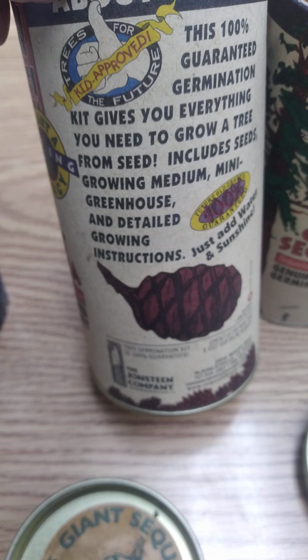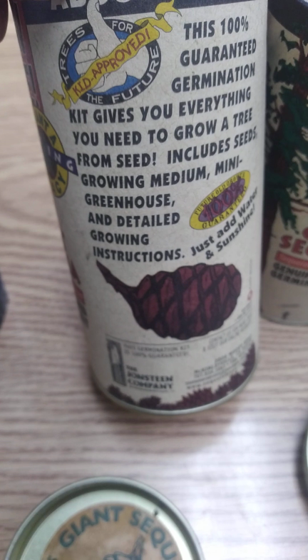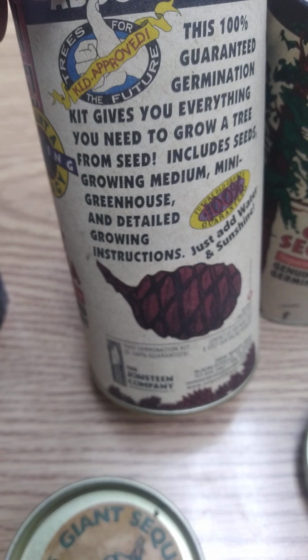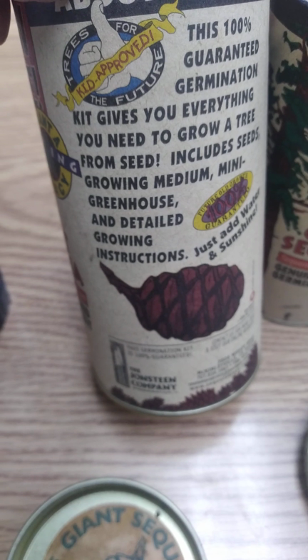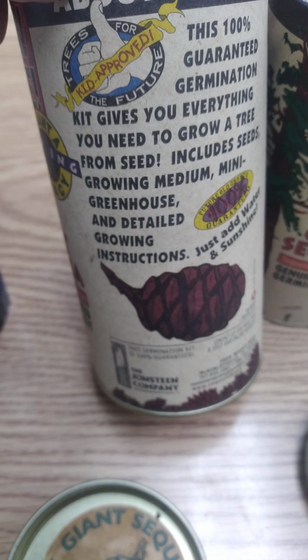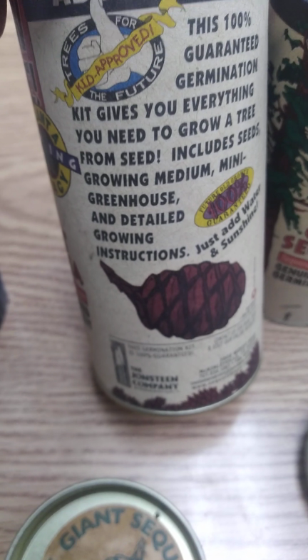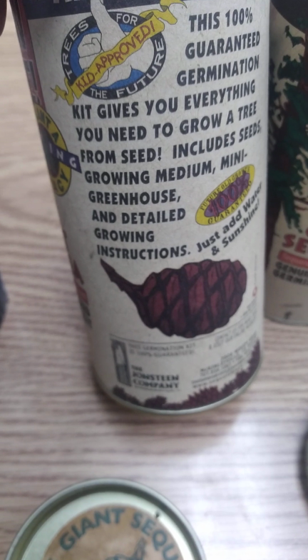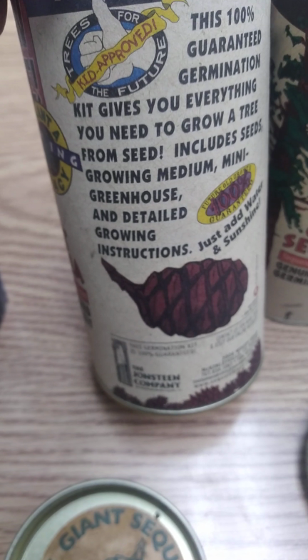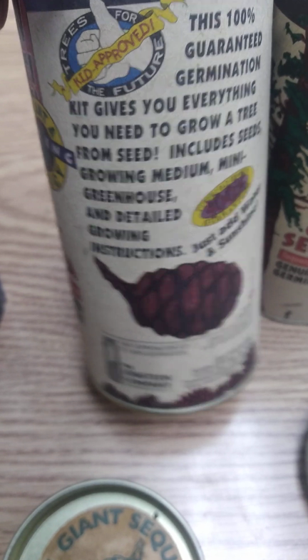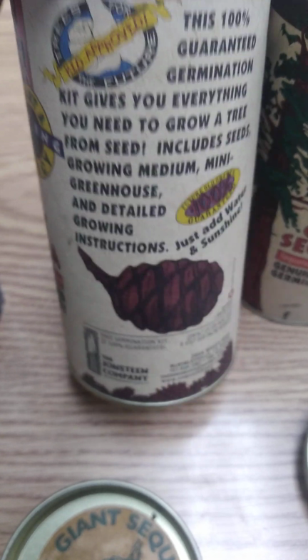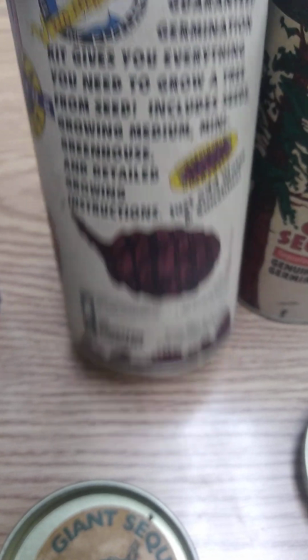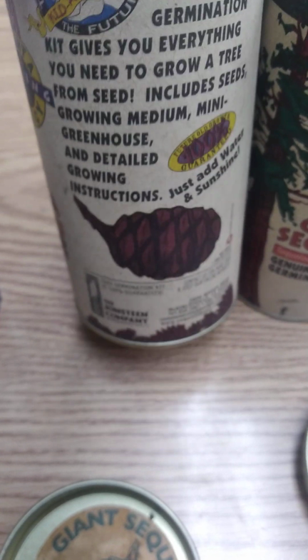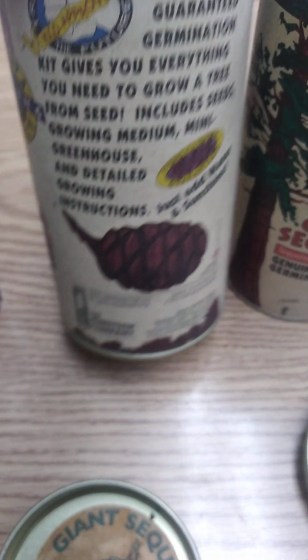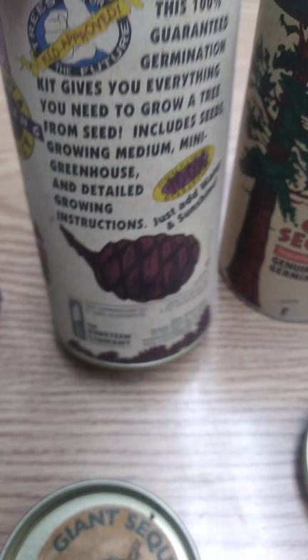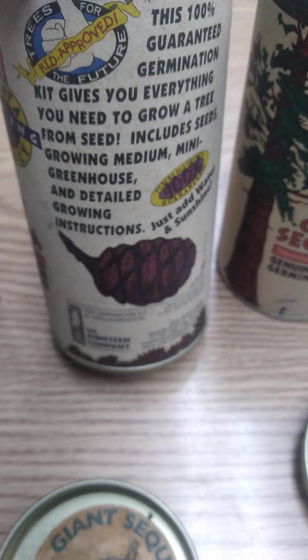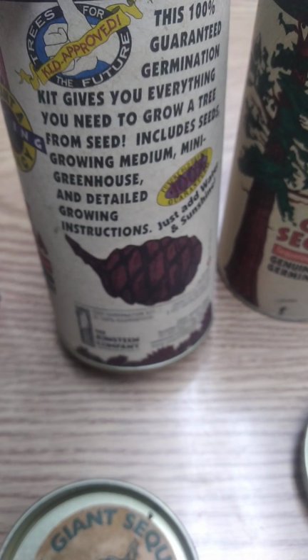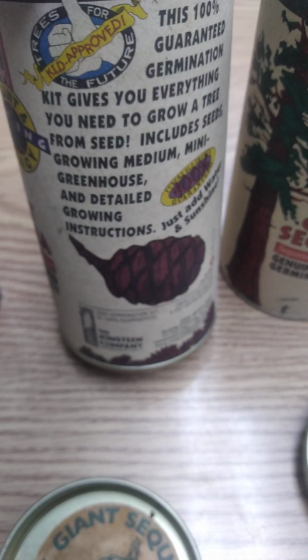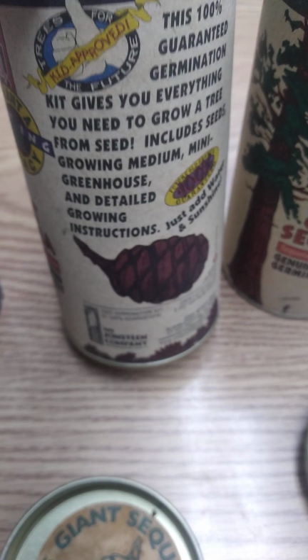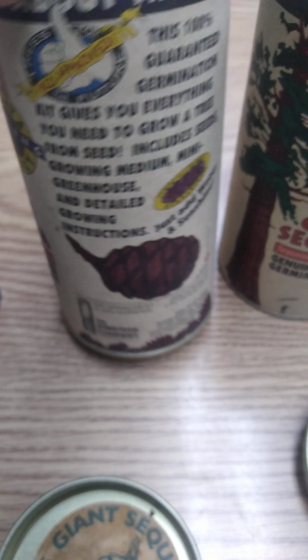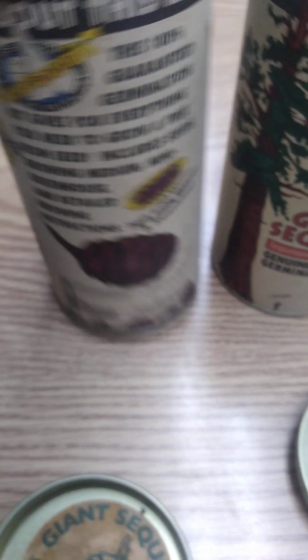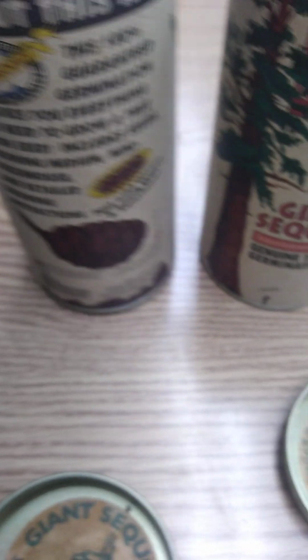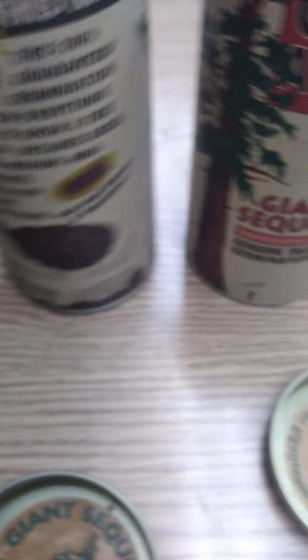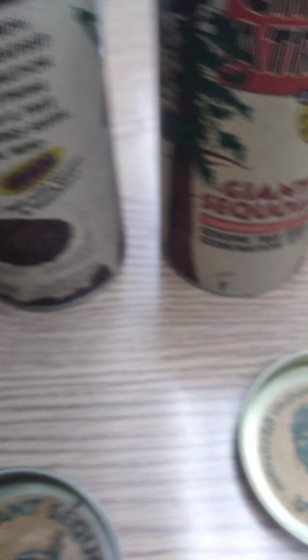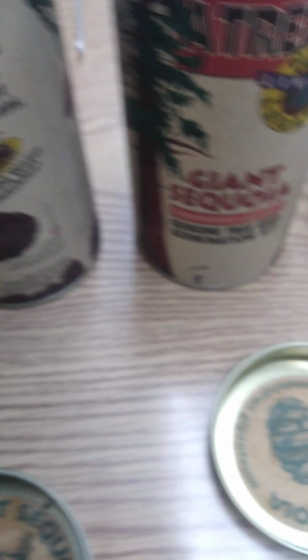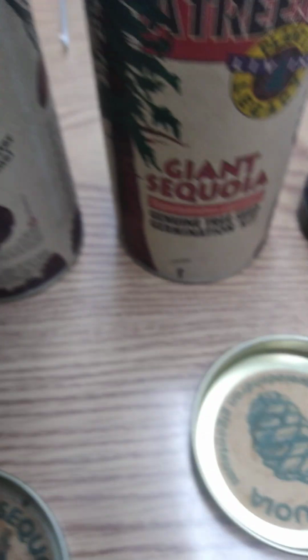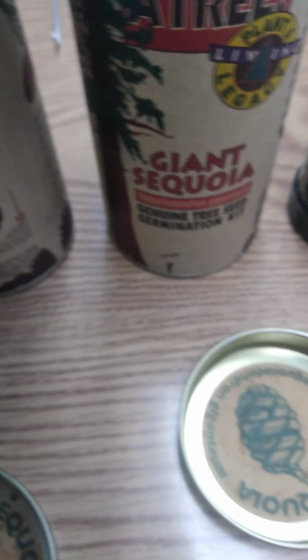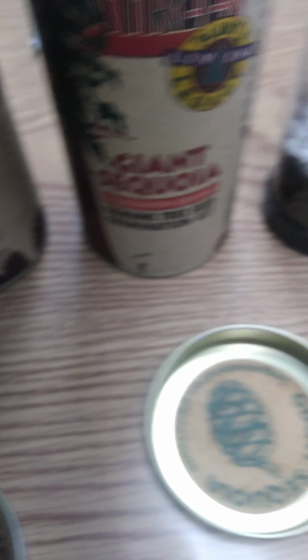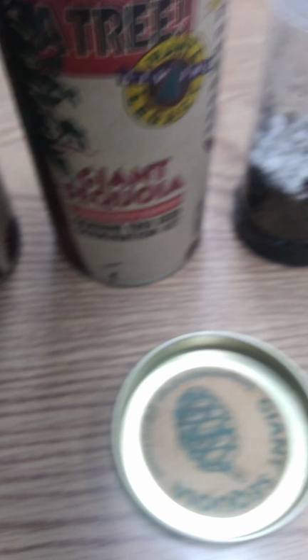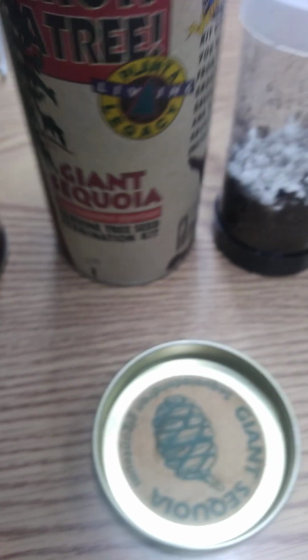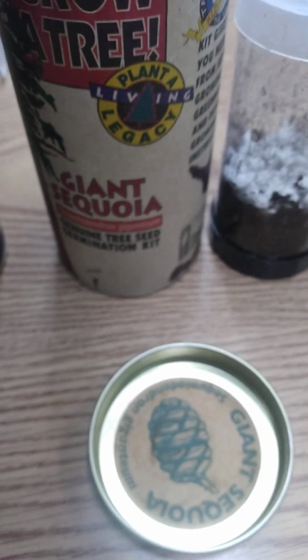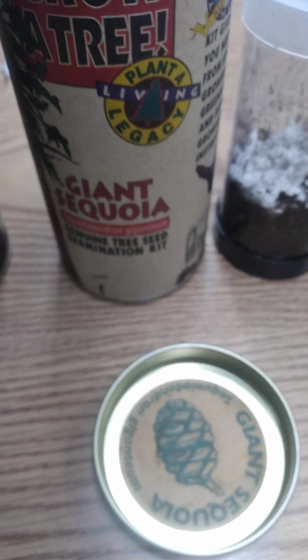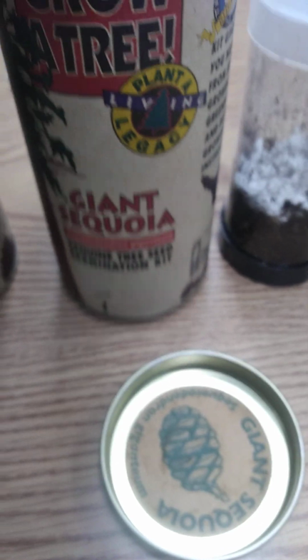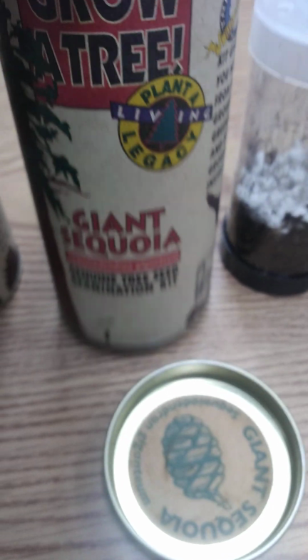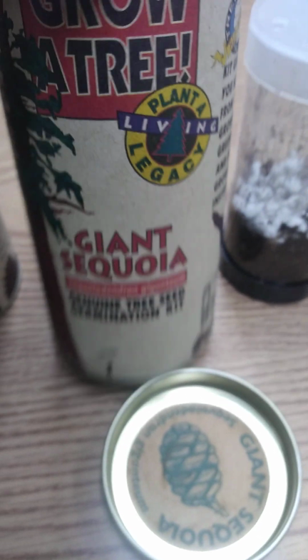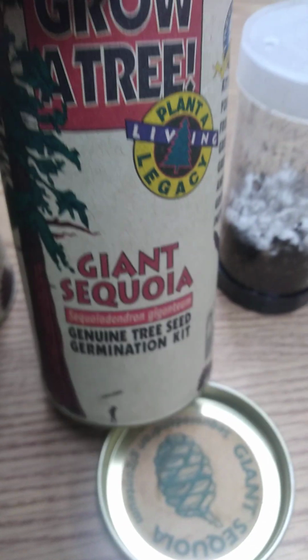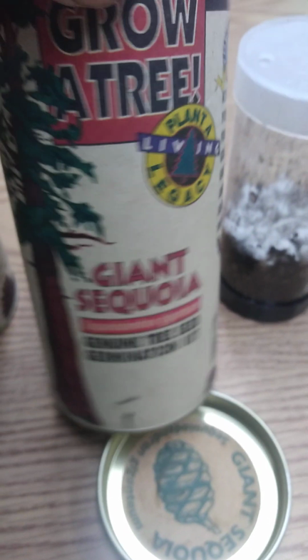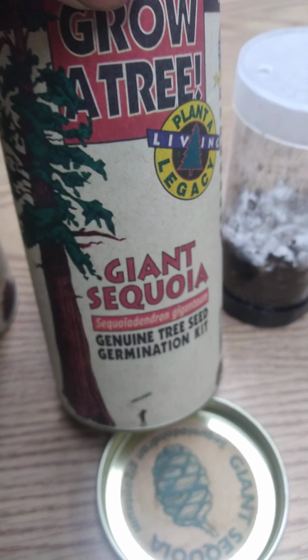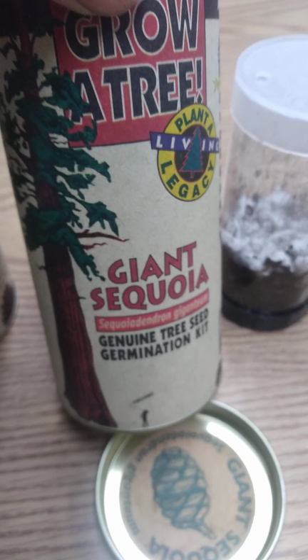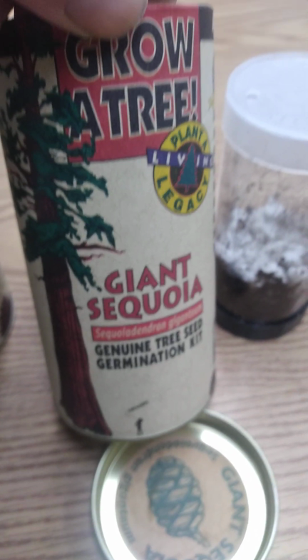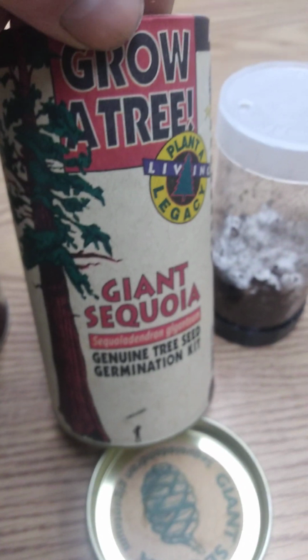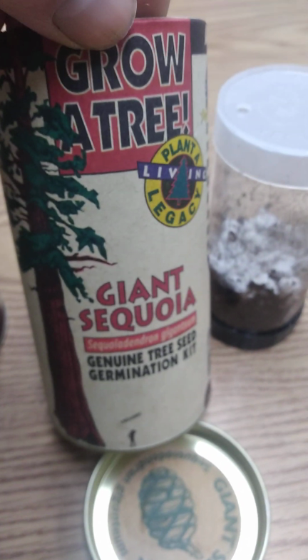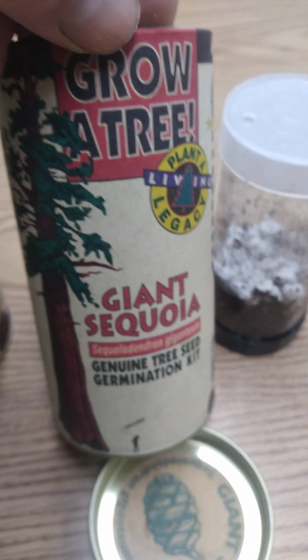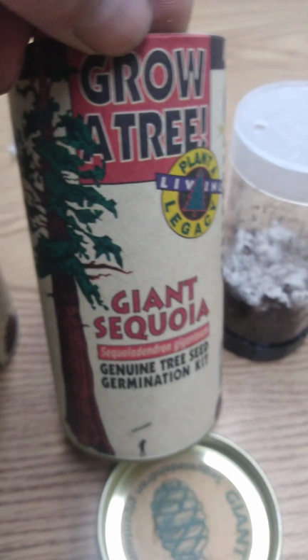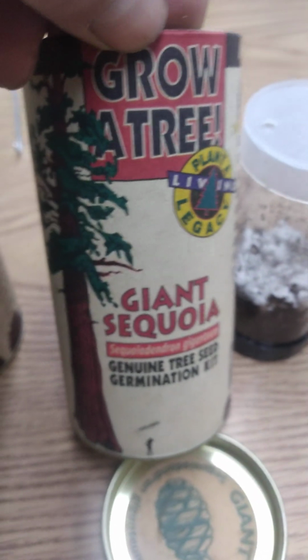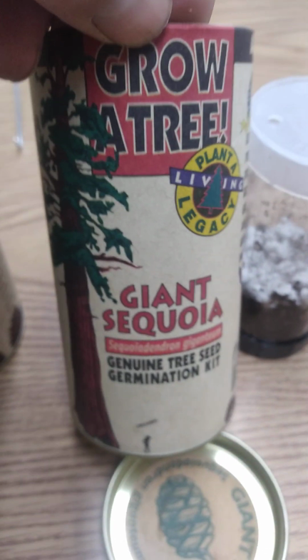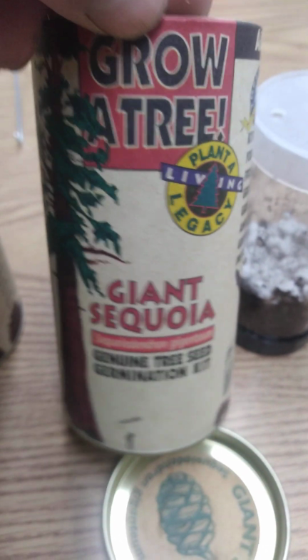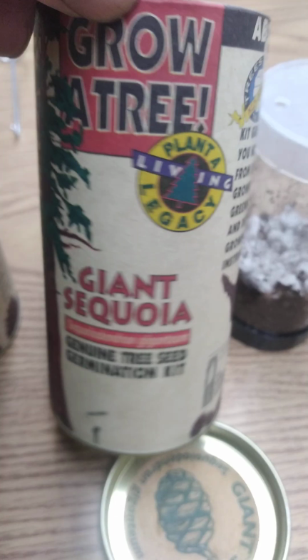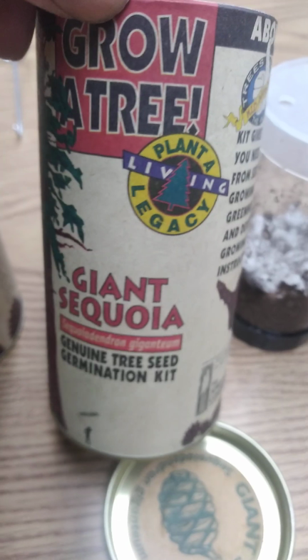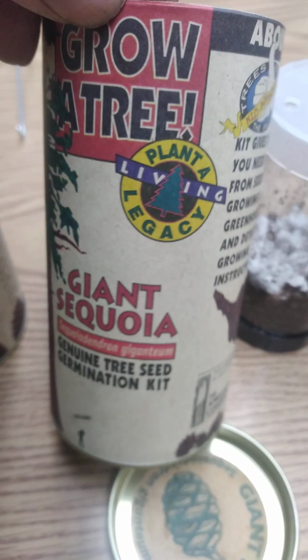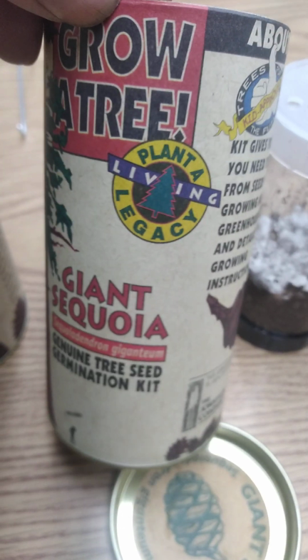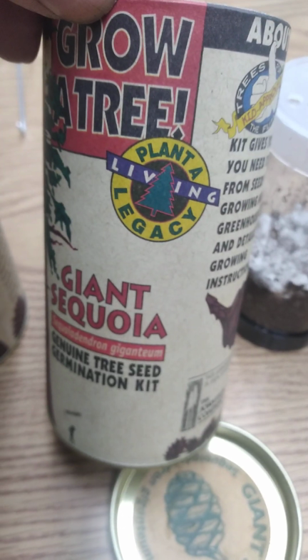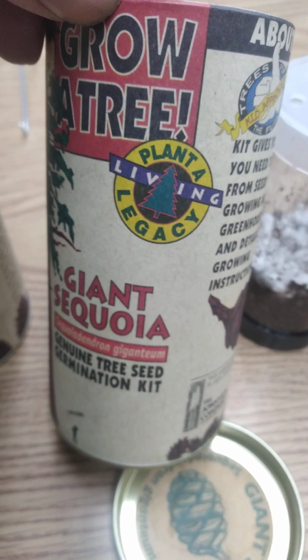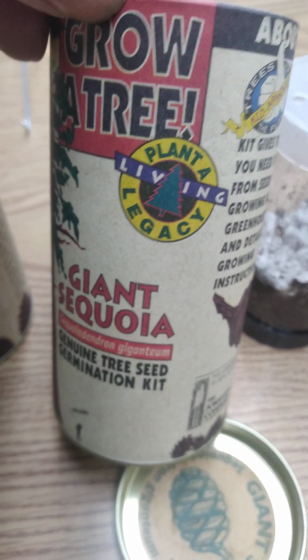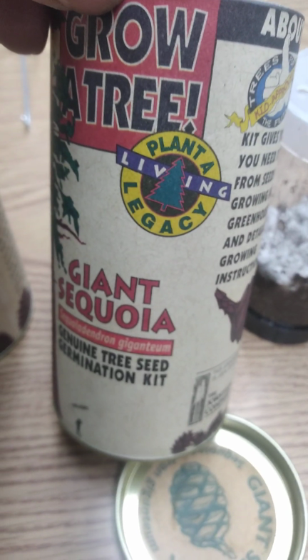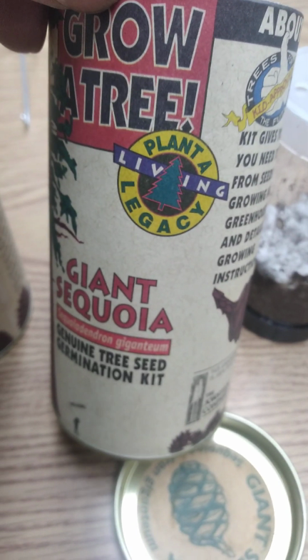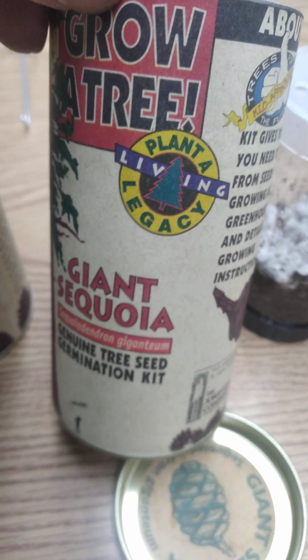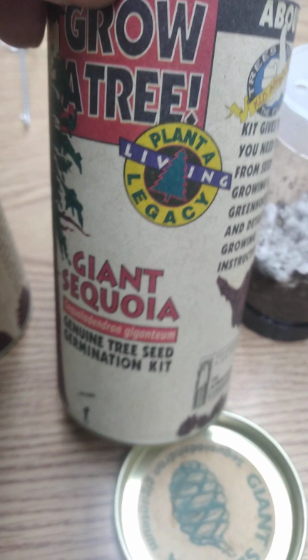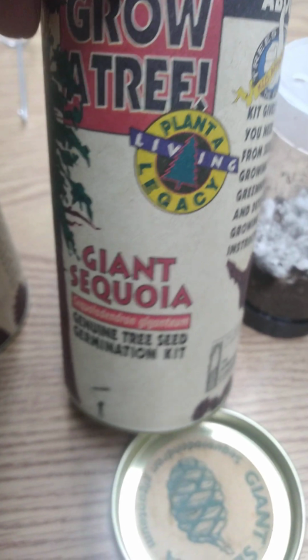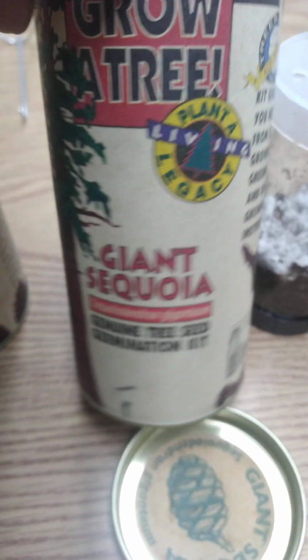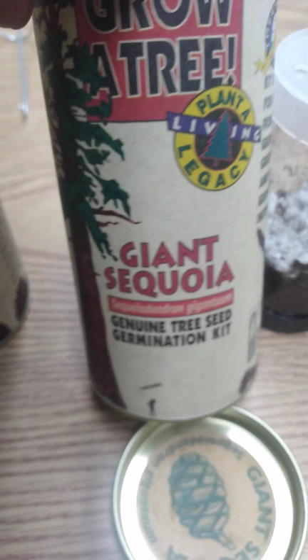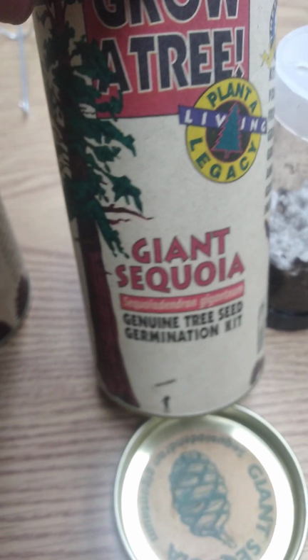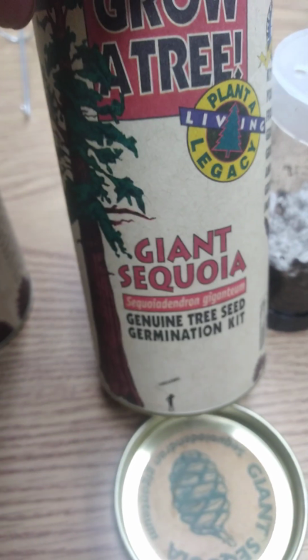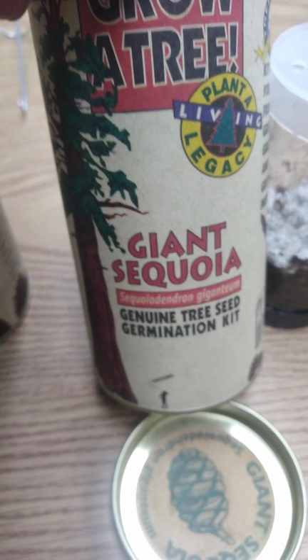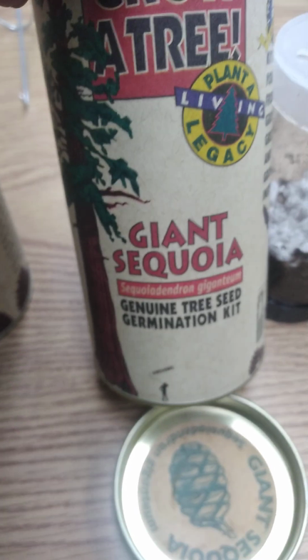Trees for the future. Kid approved — I'm a big kid. Grow a tree. Plant a living legacy.